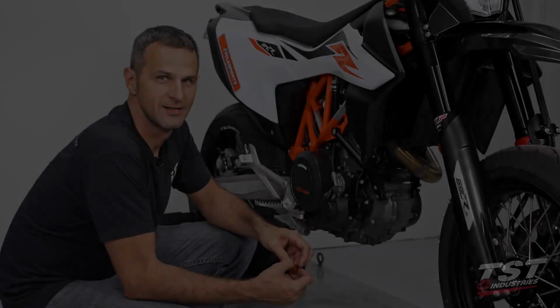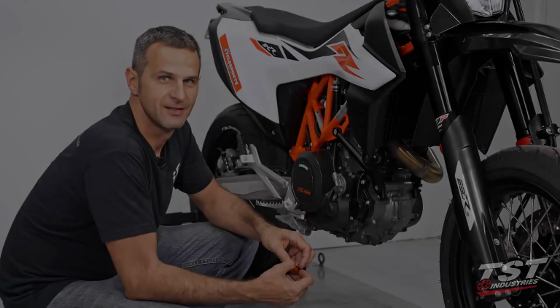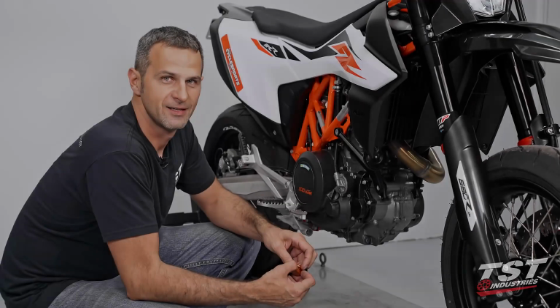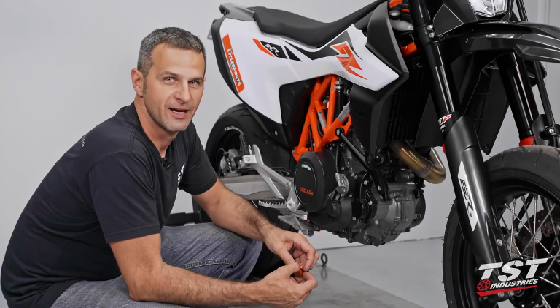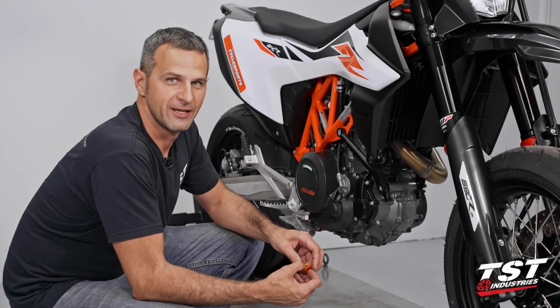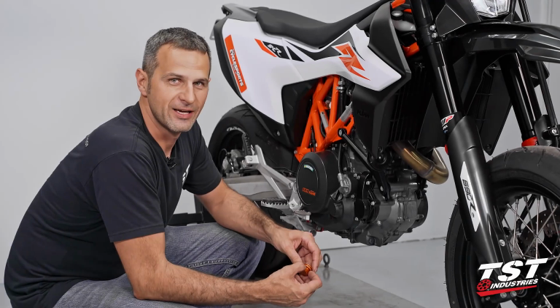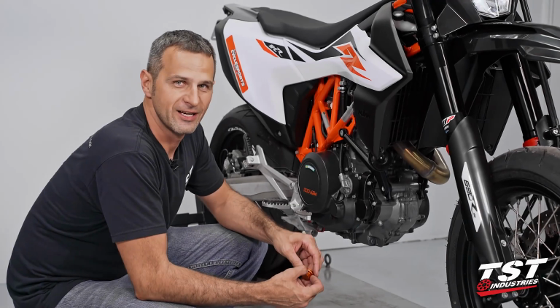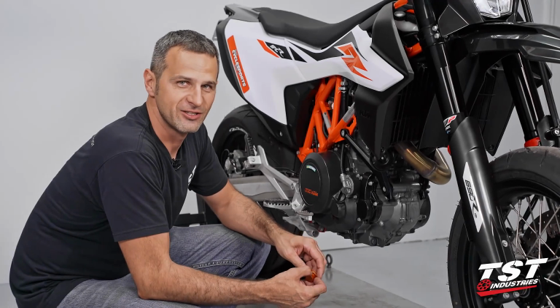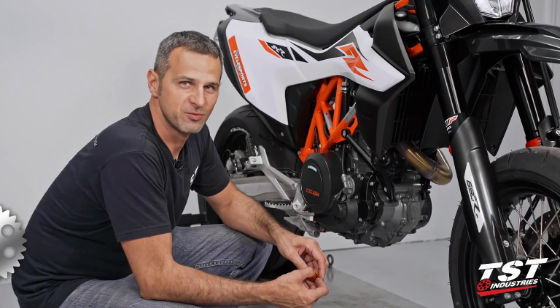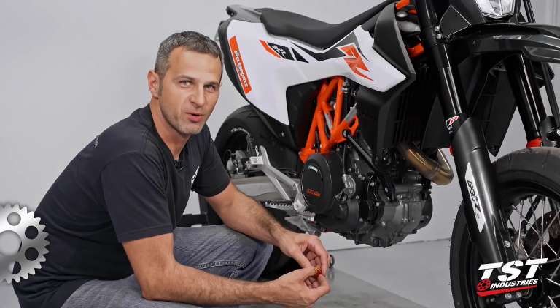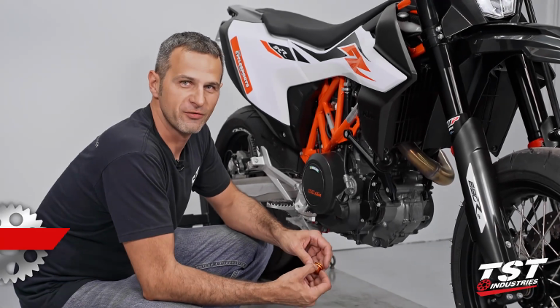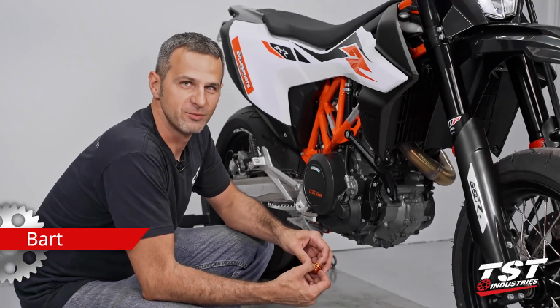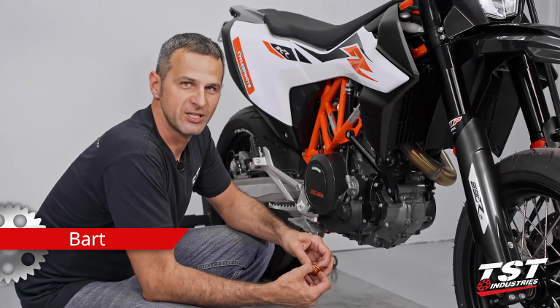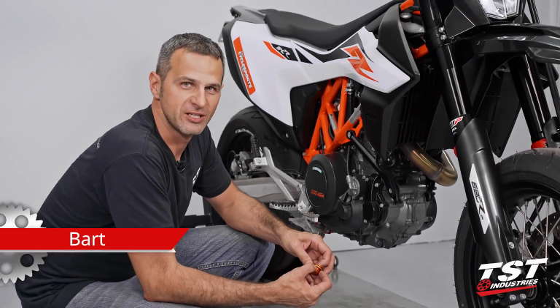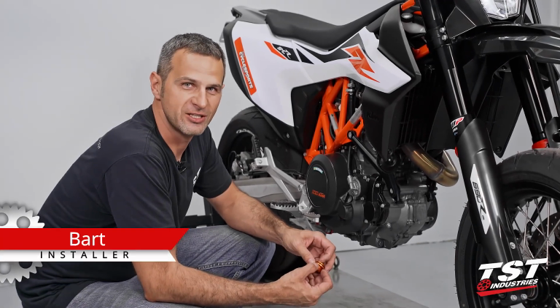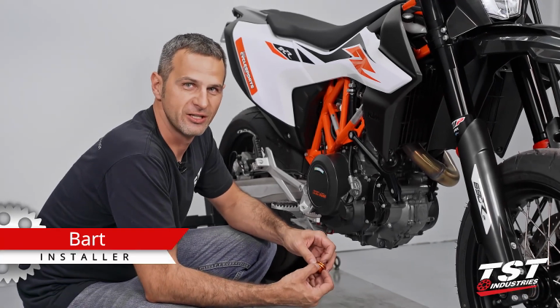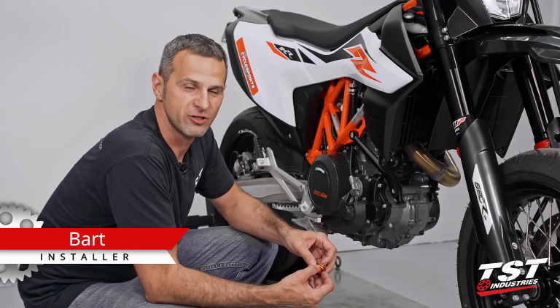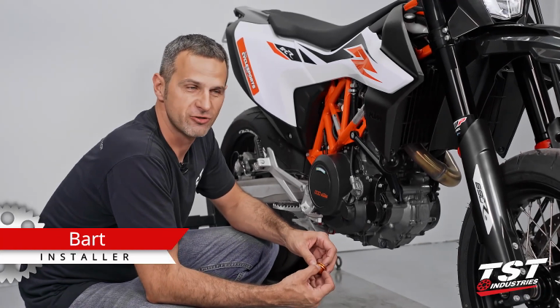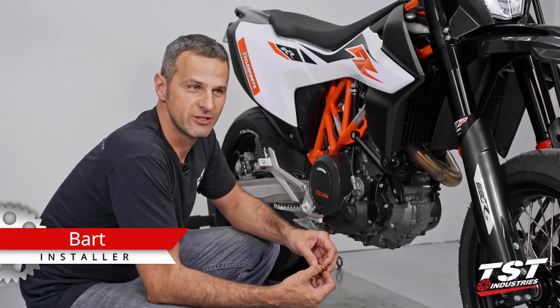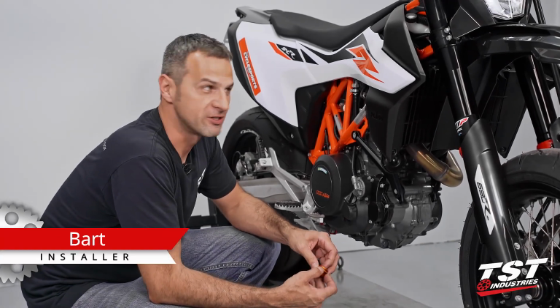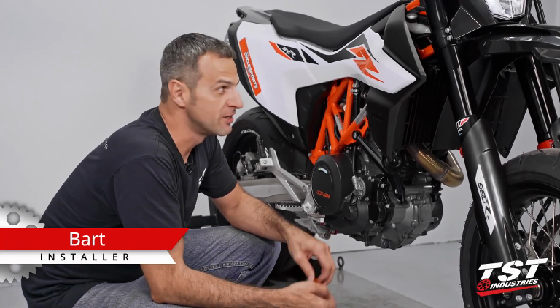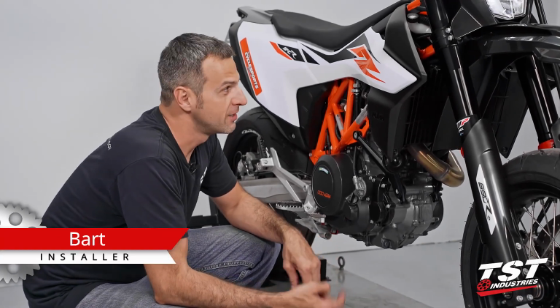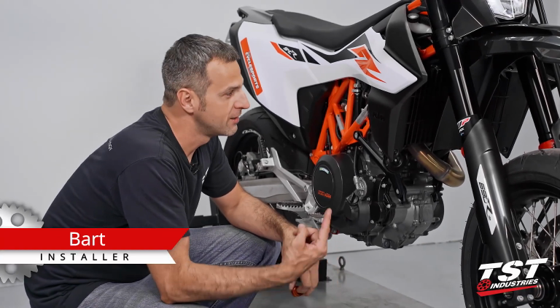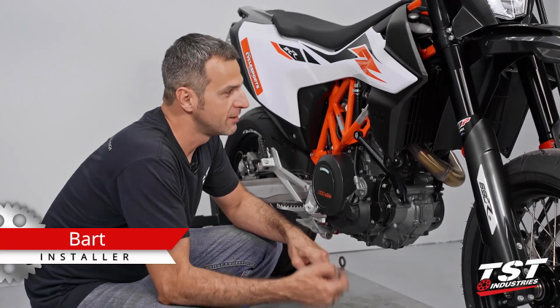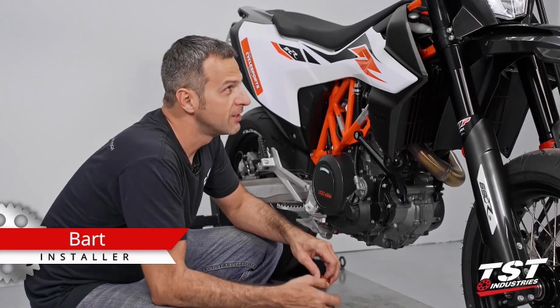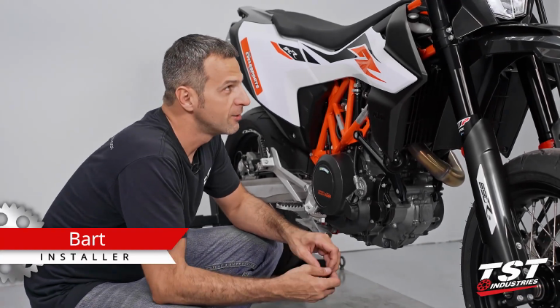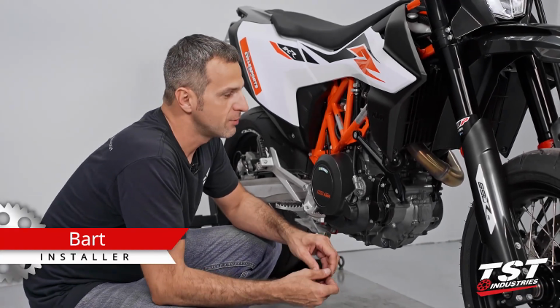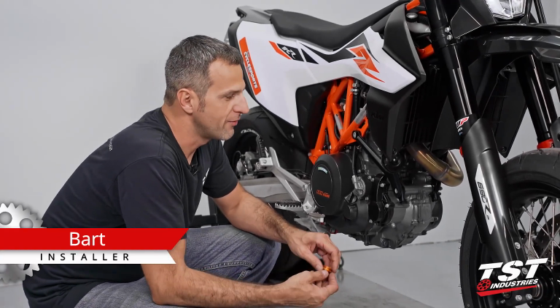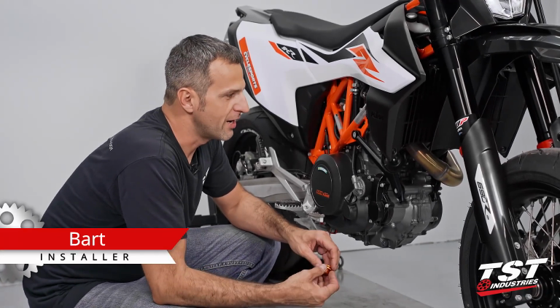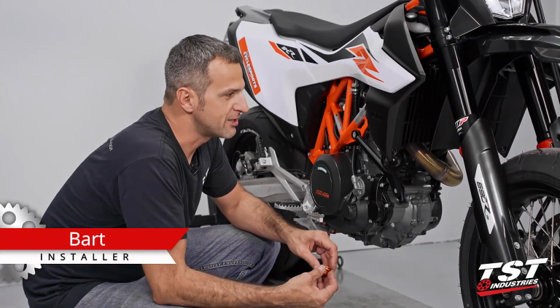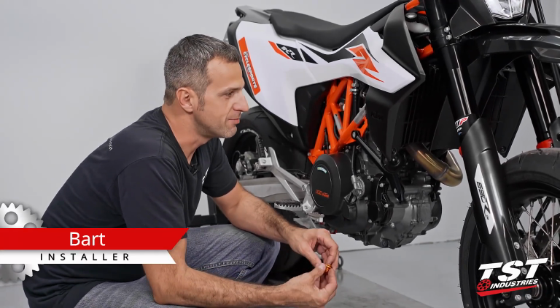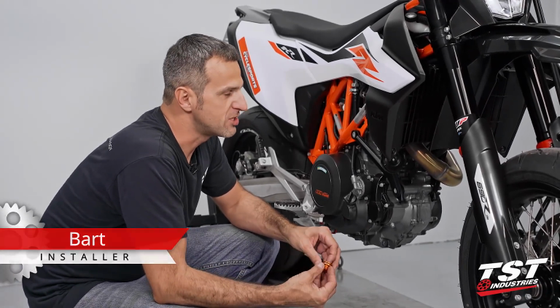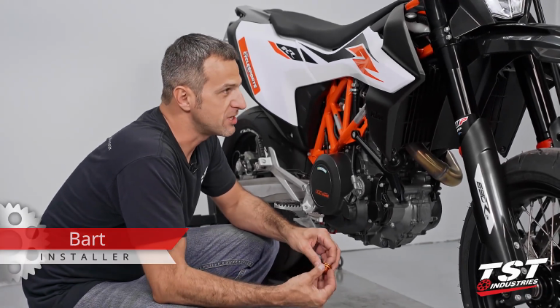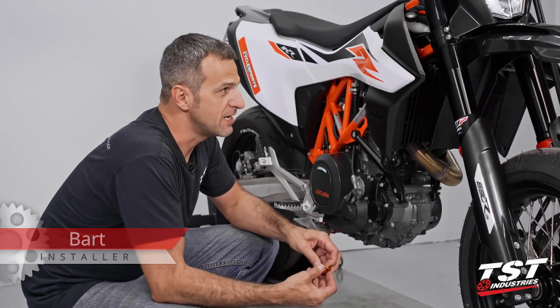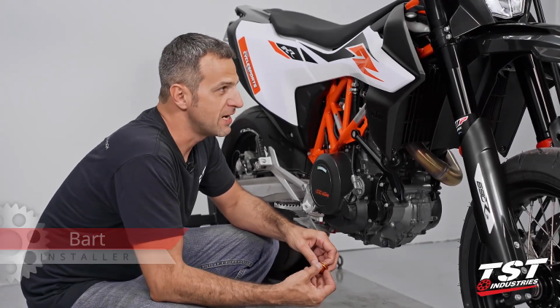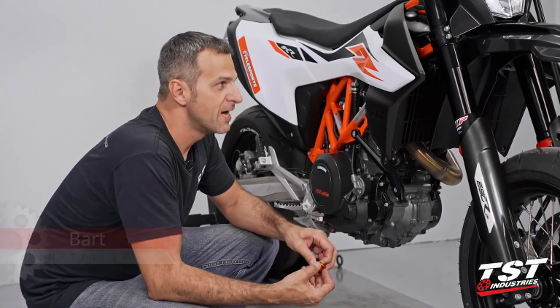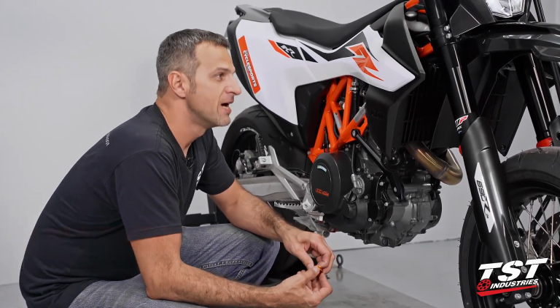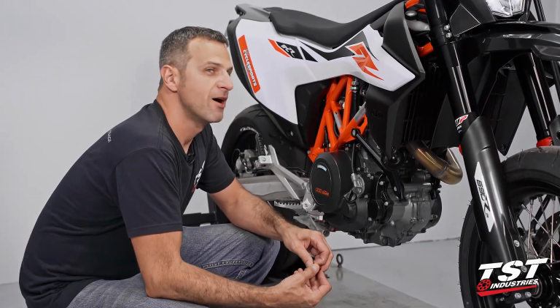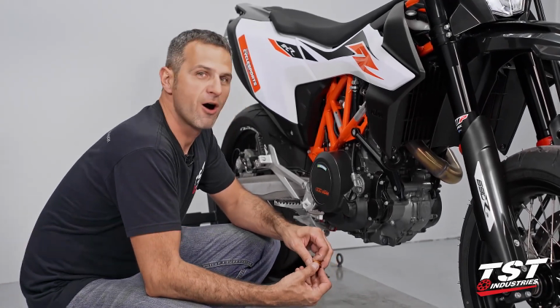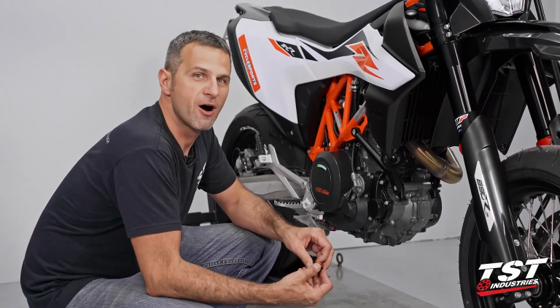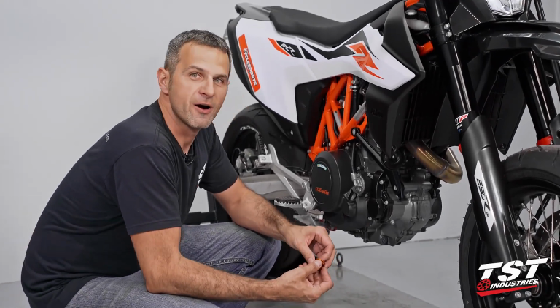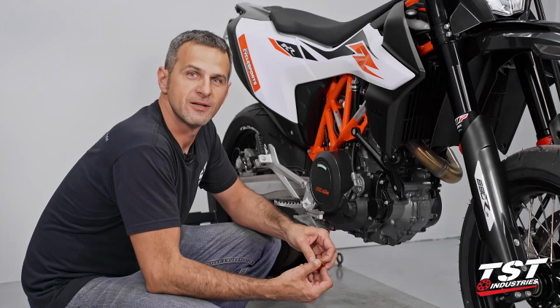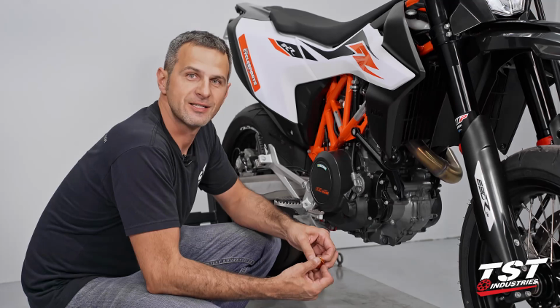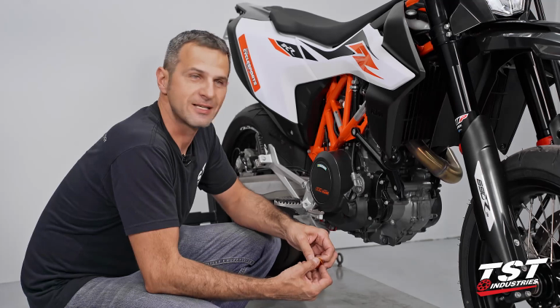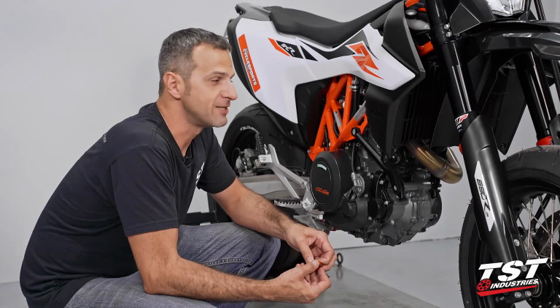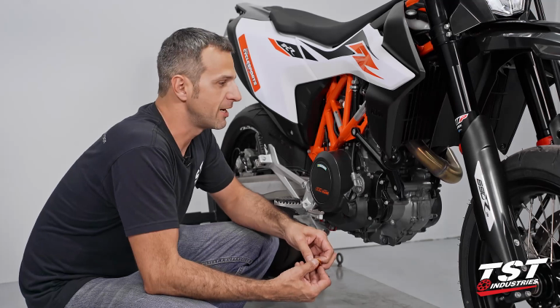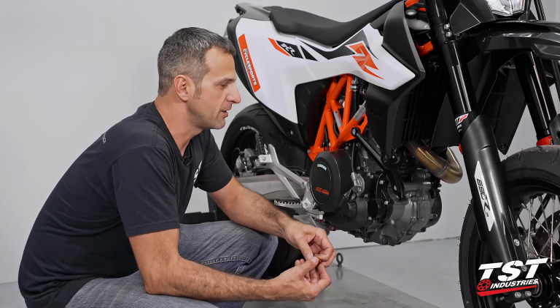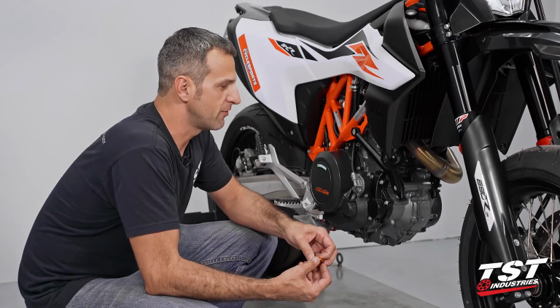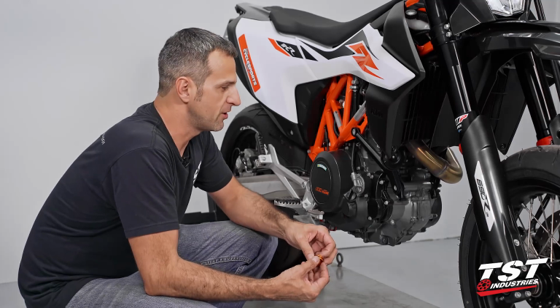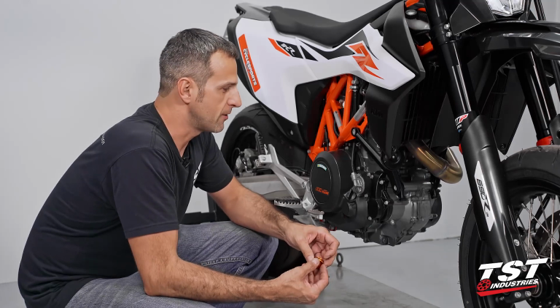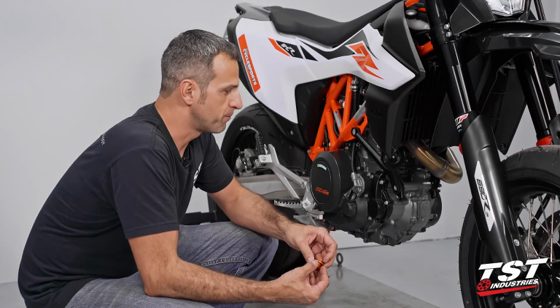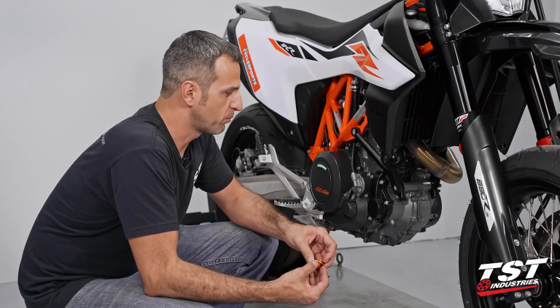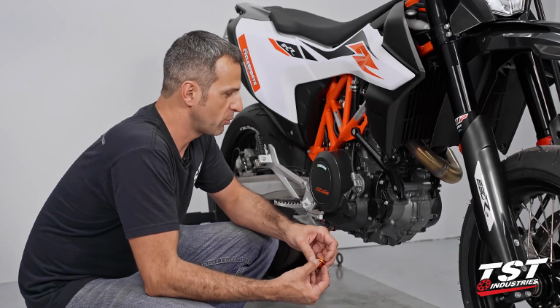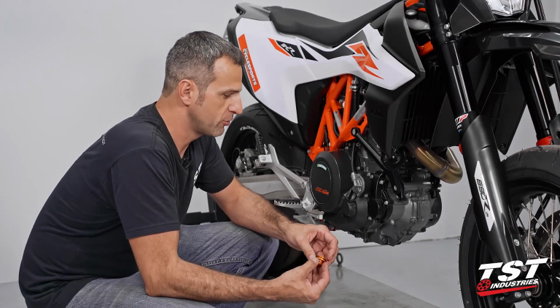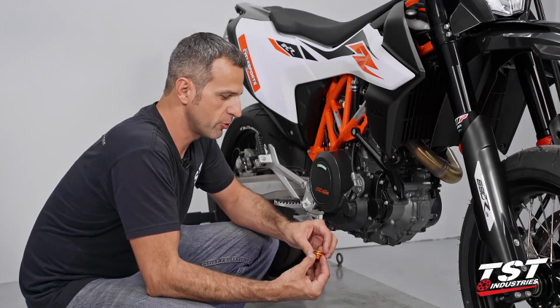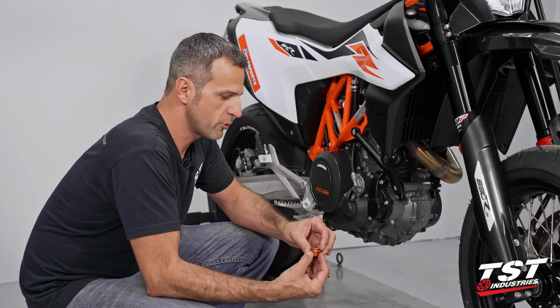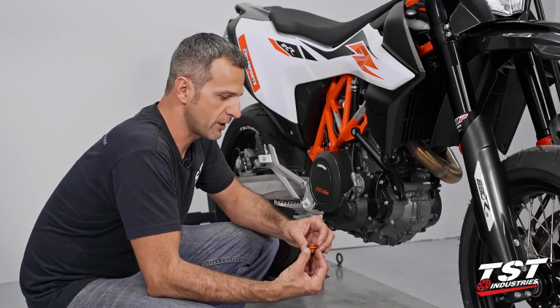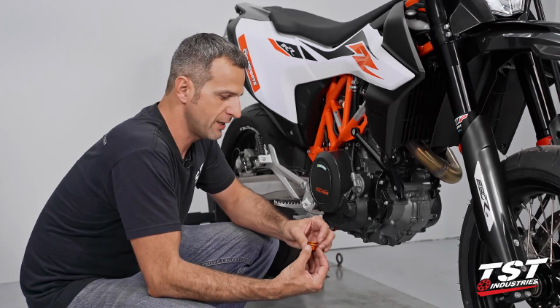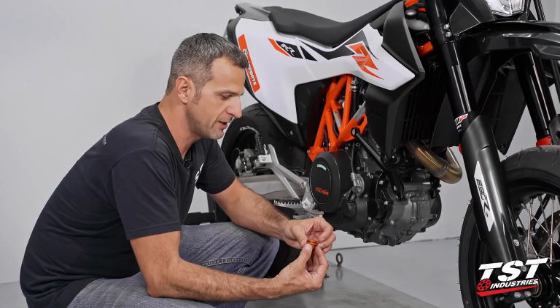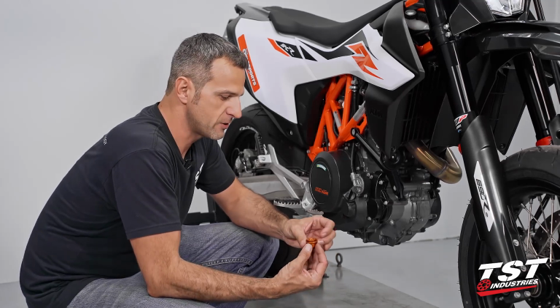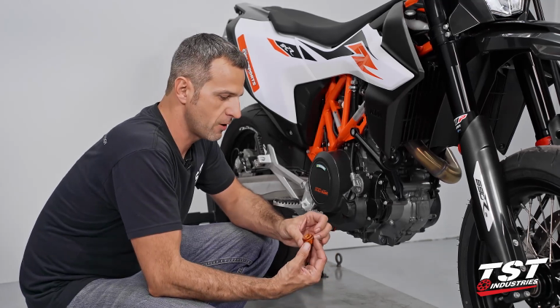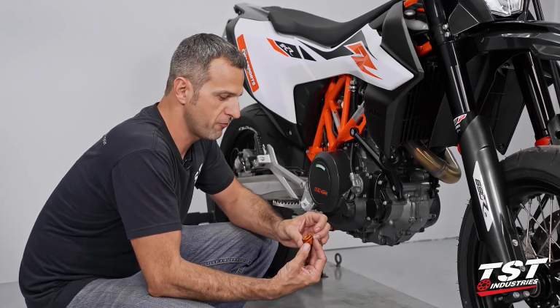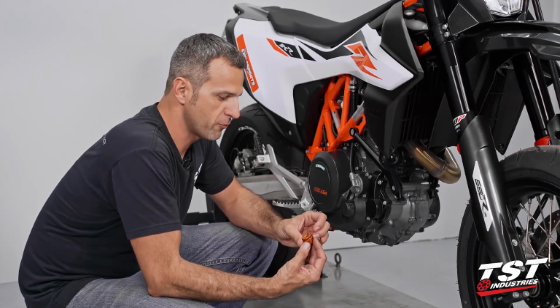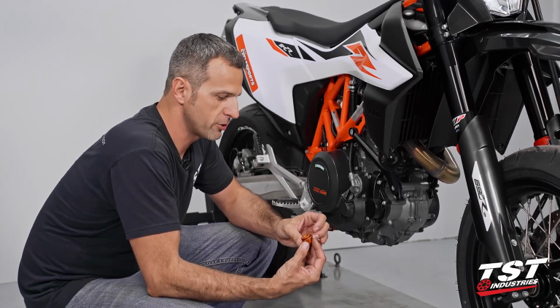Hey guys, this is Bart from TST Industries. We have a SNC-R 690 over here and I'm gonna do a quick install for you.